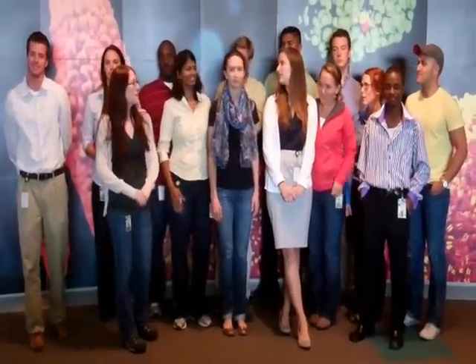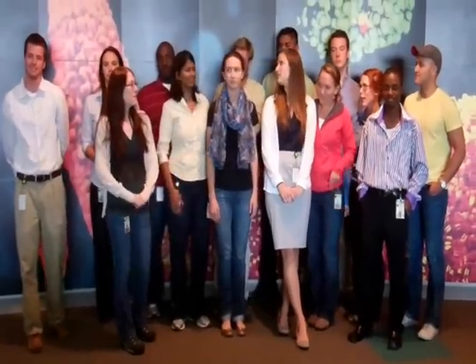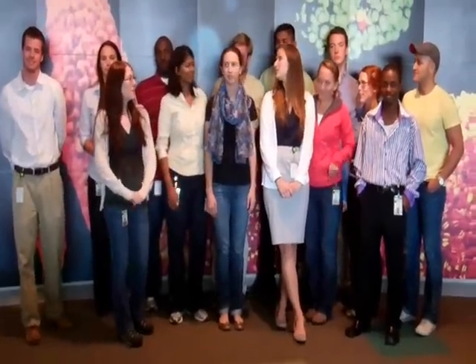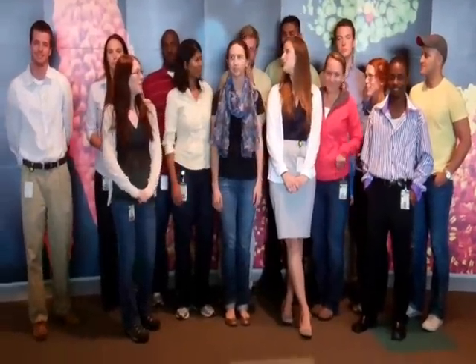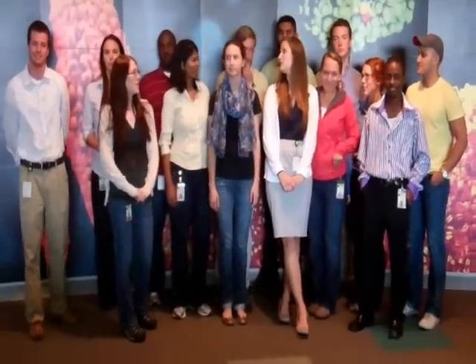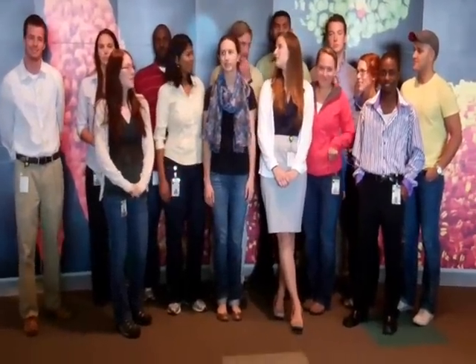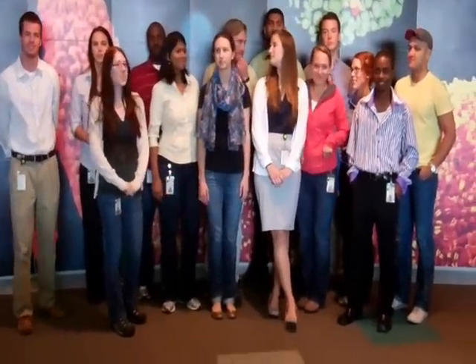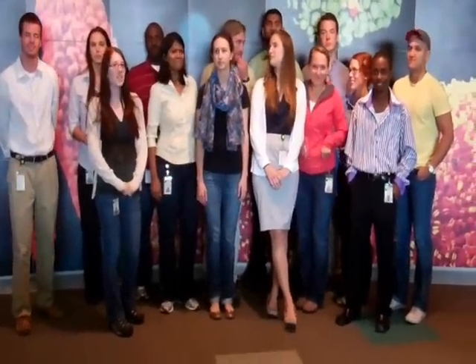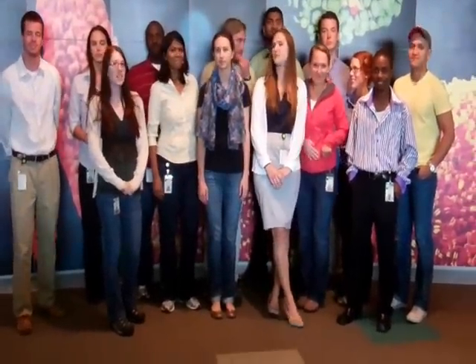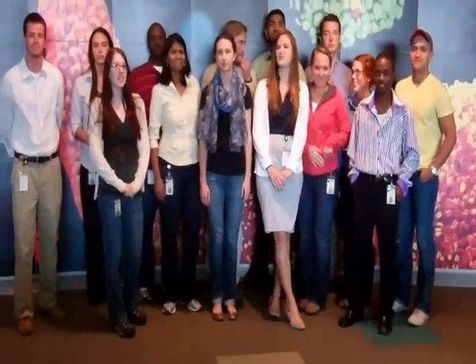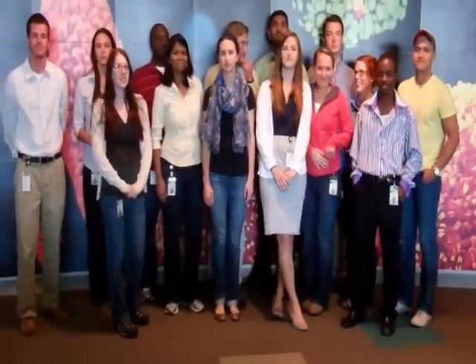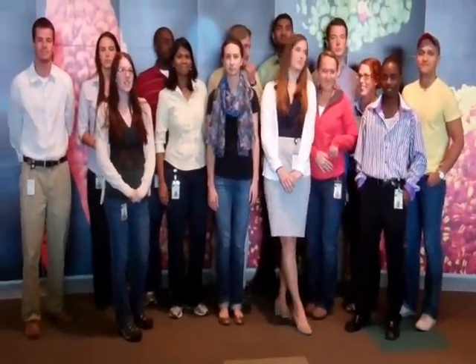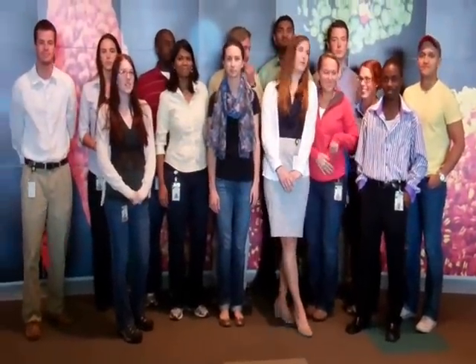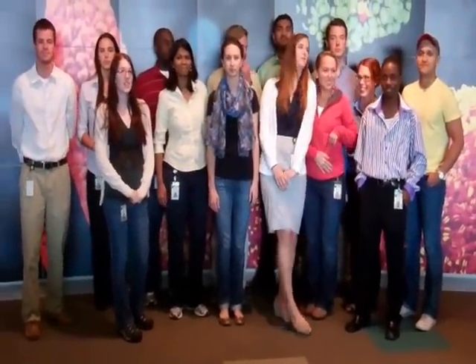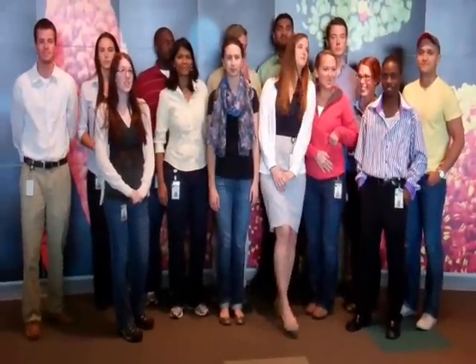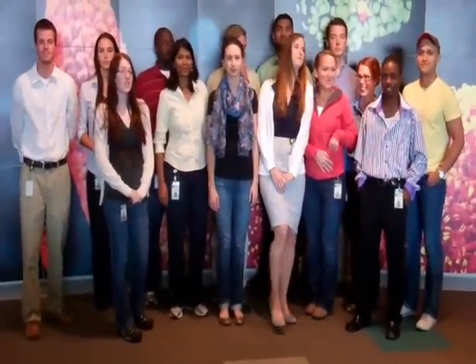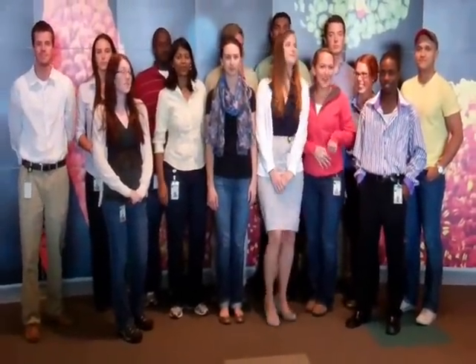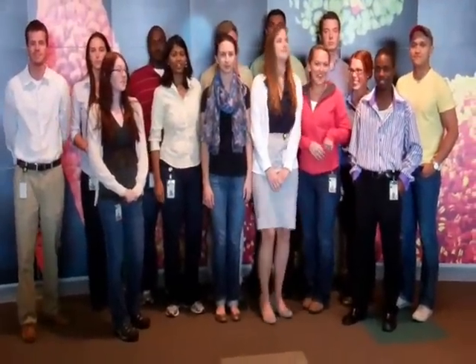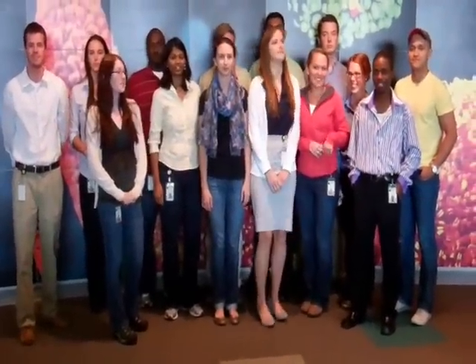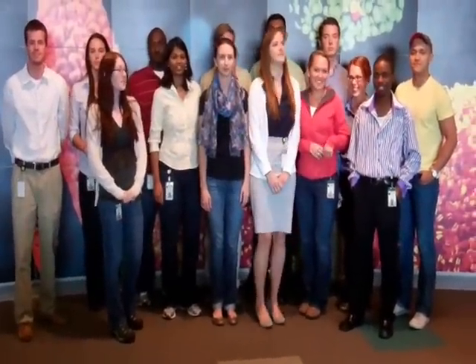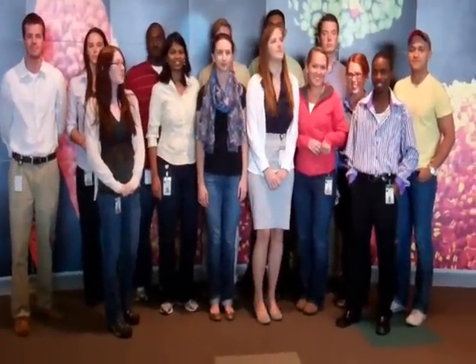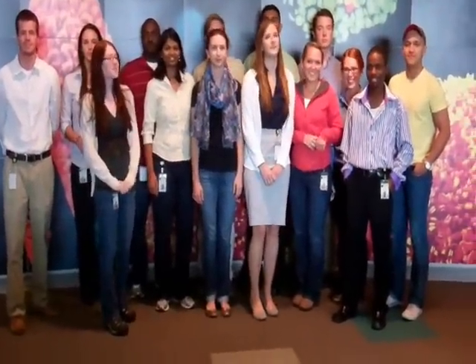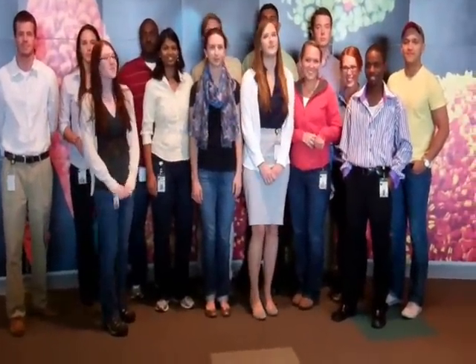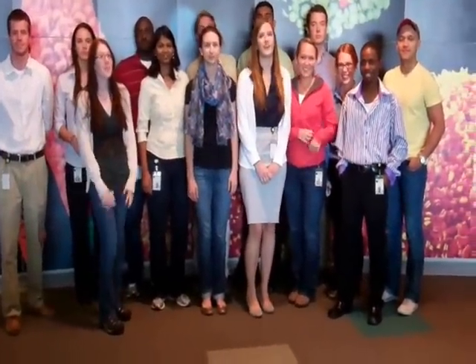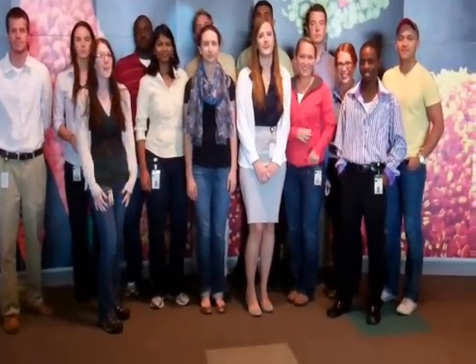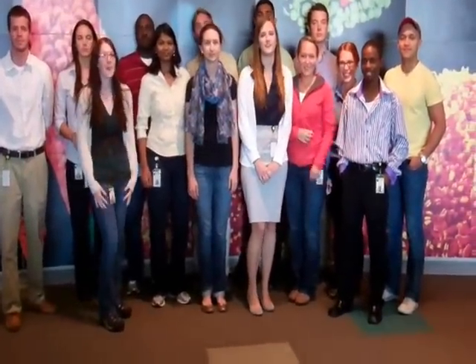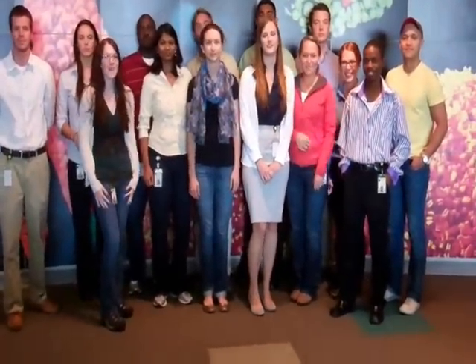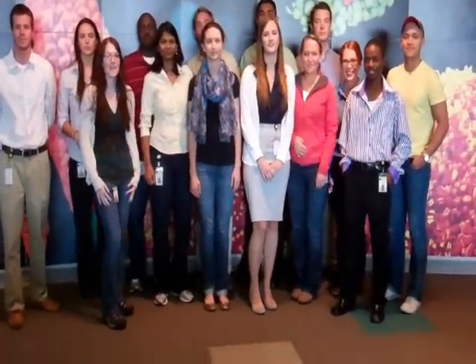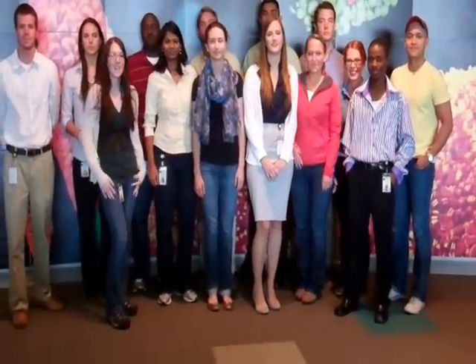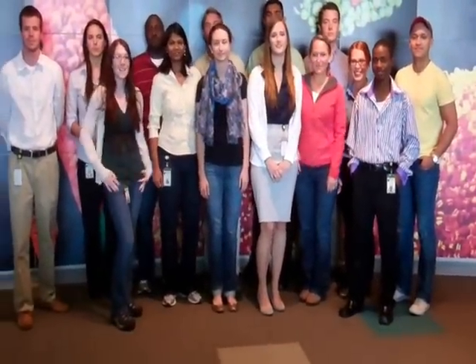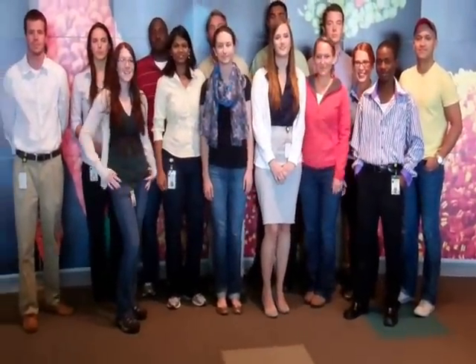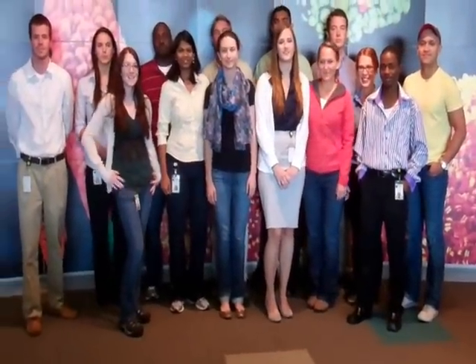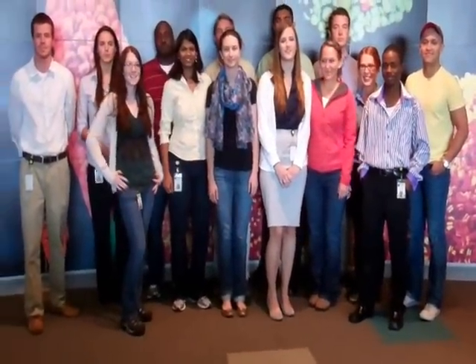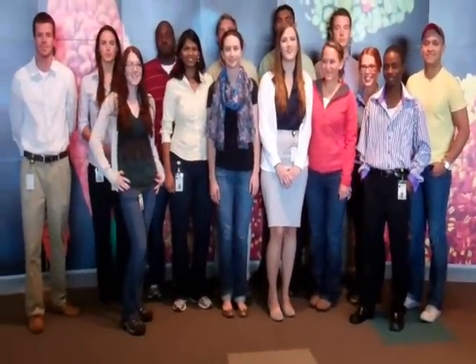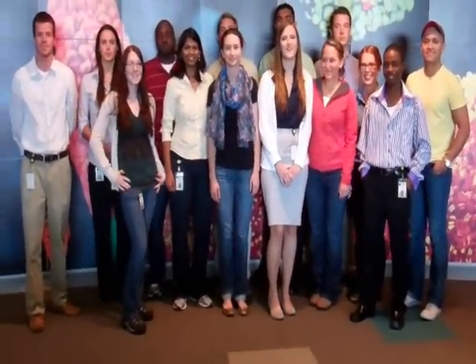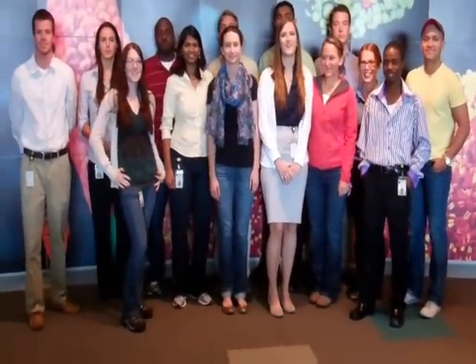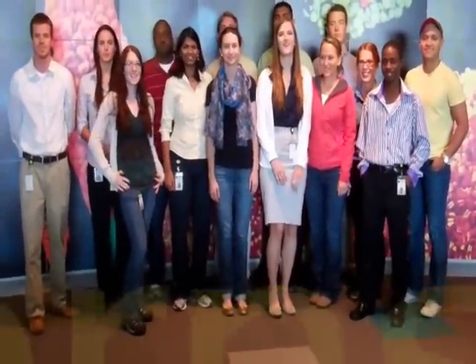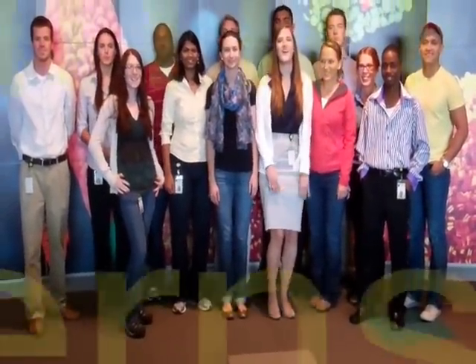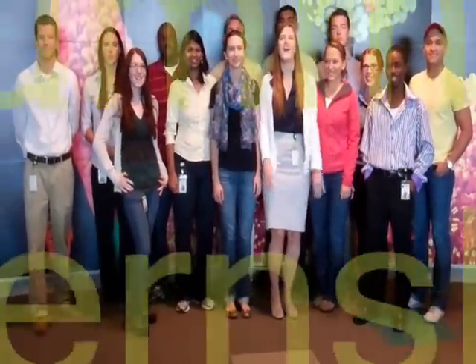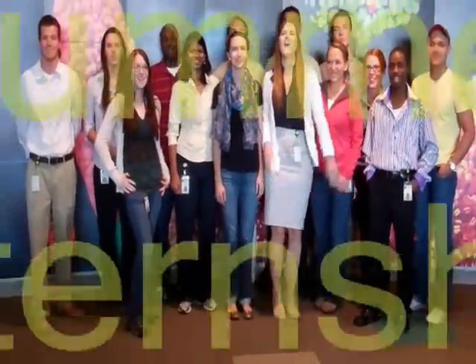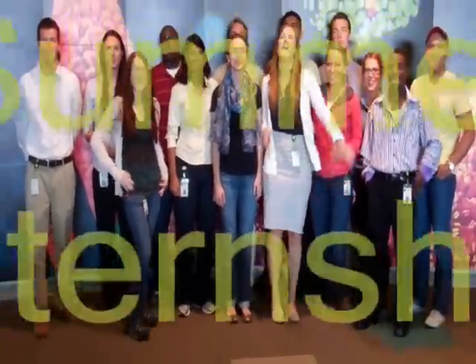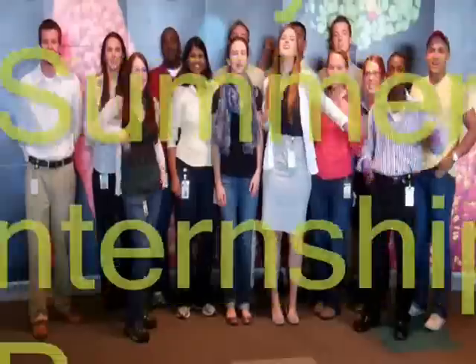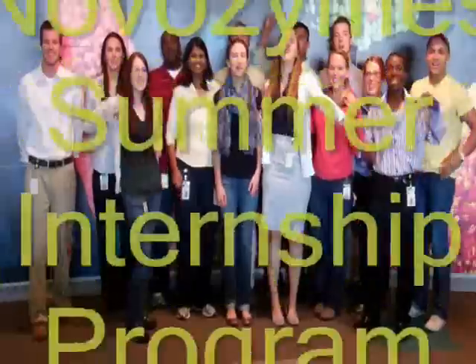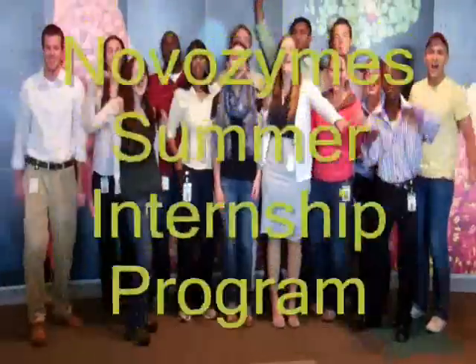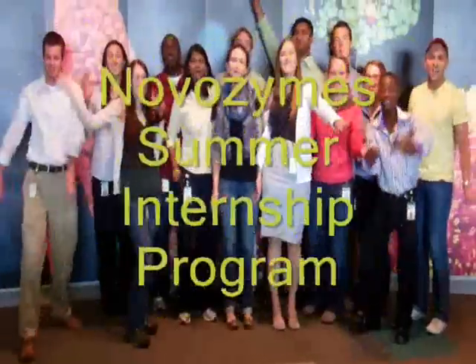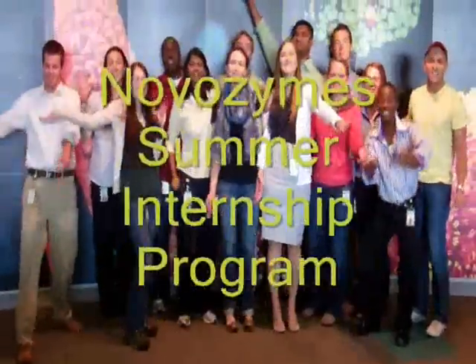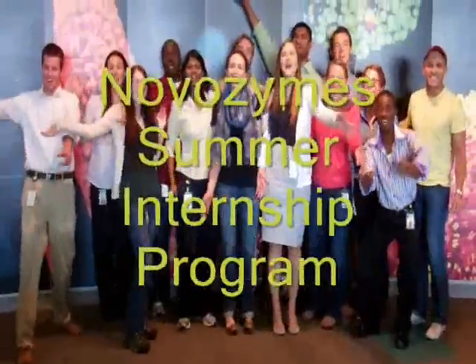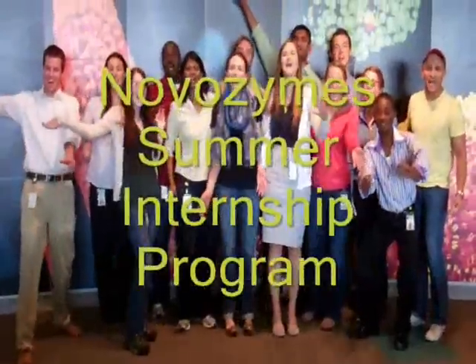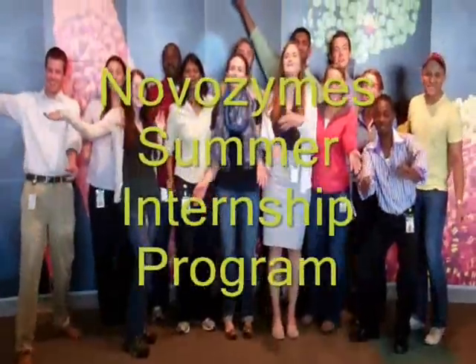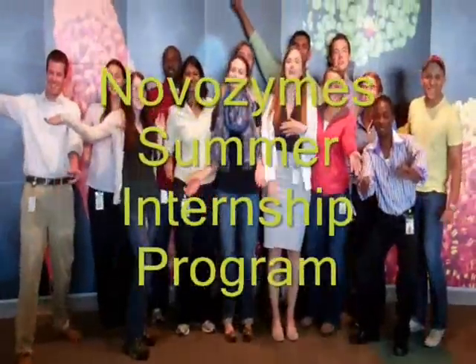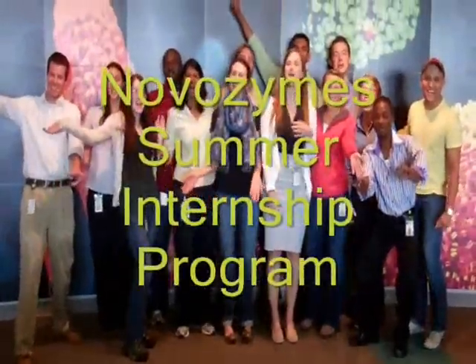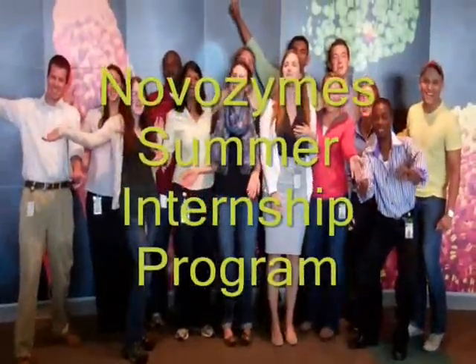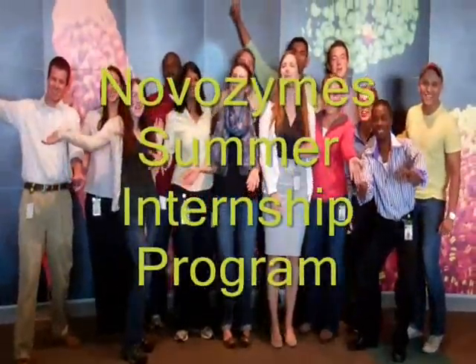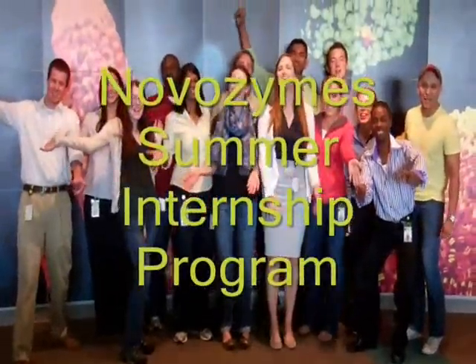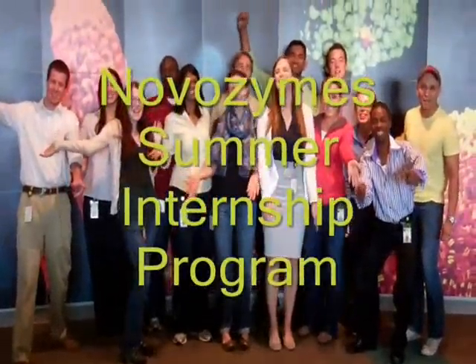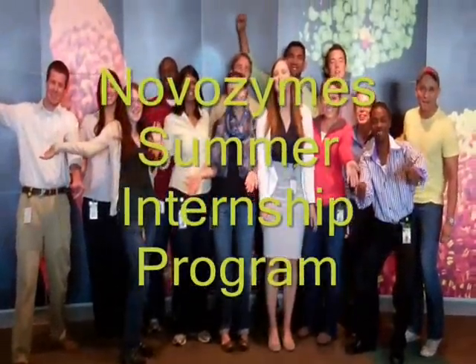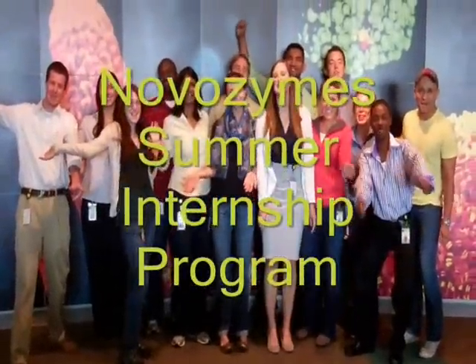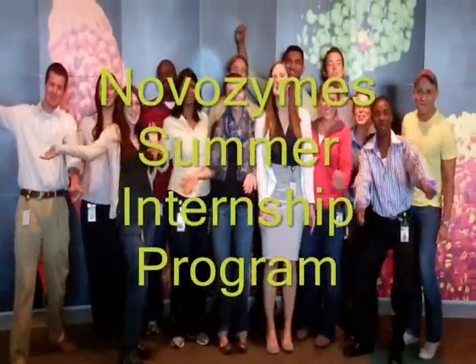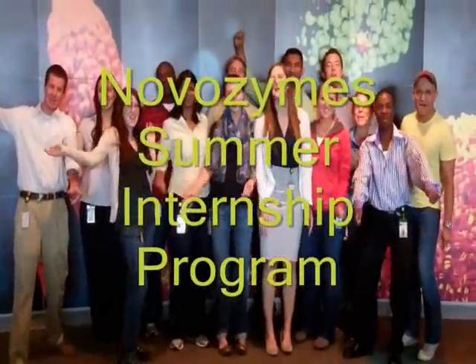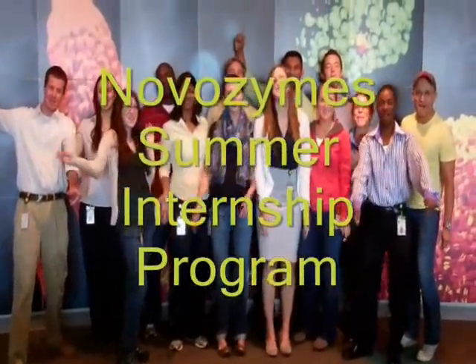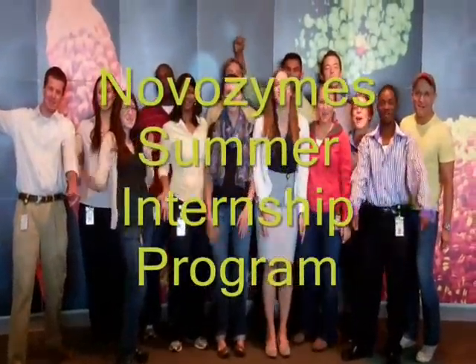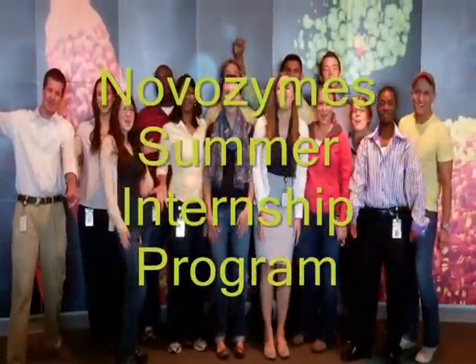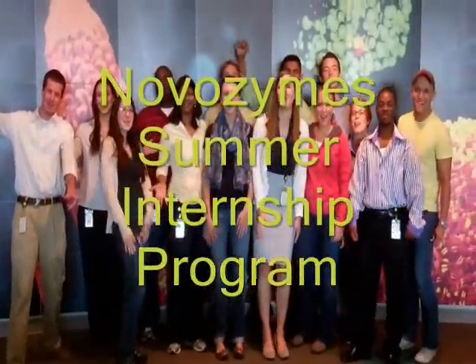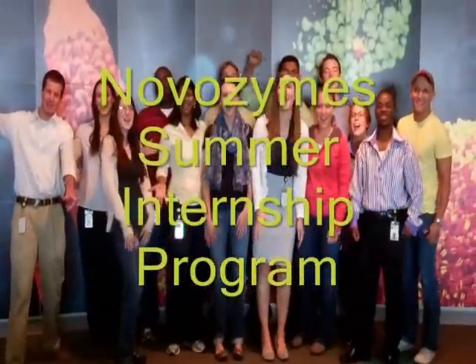Novozymes Summer Internship Program! Ready? All right. One, two, three. Novozymes Summer Internship Program!